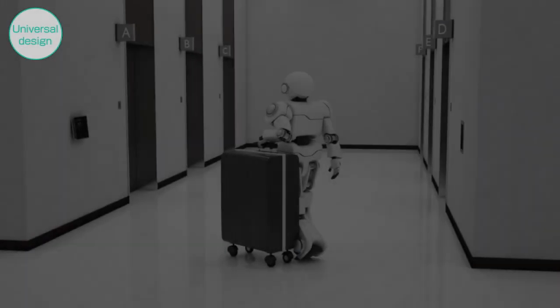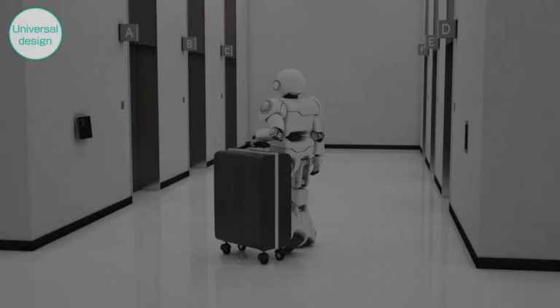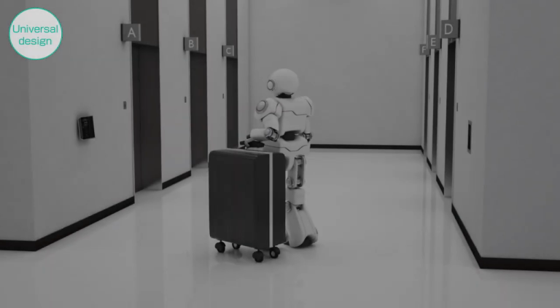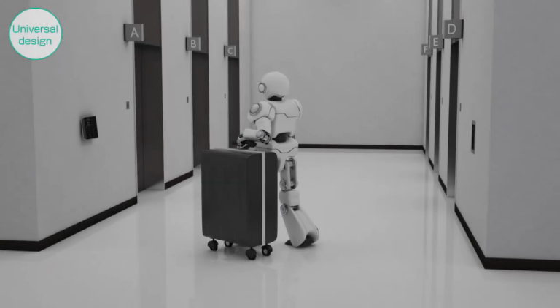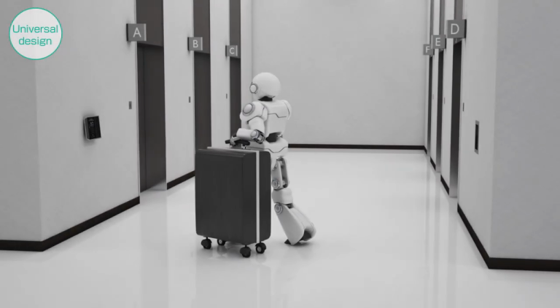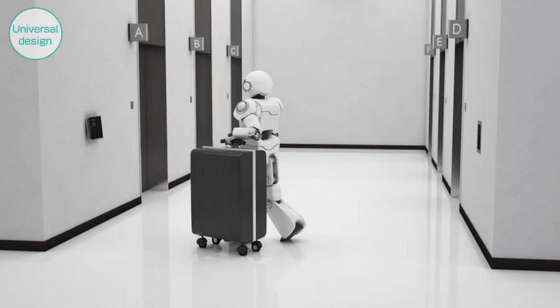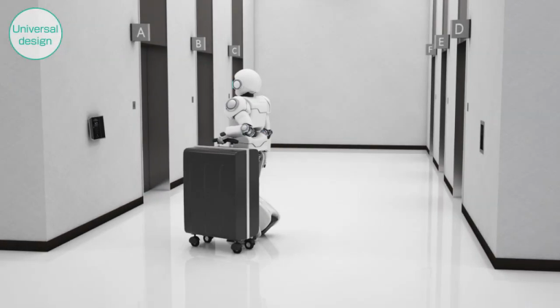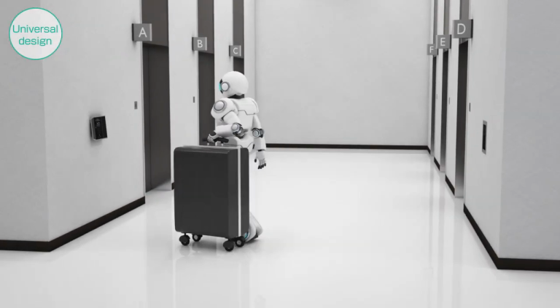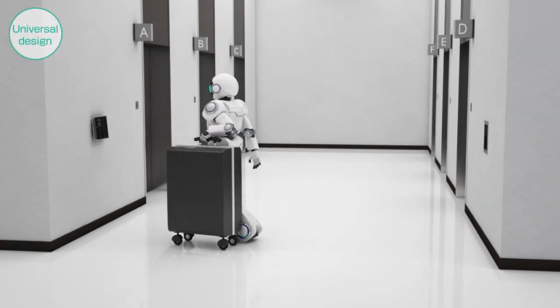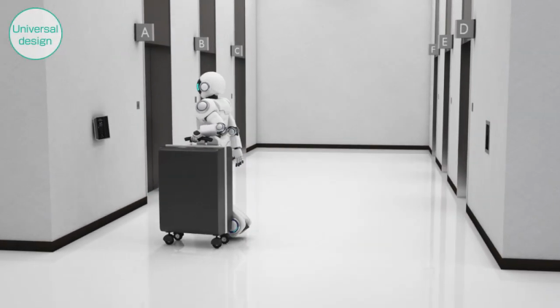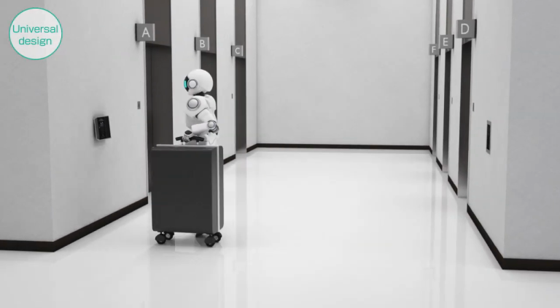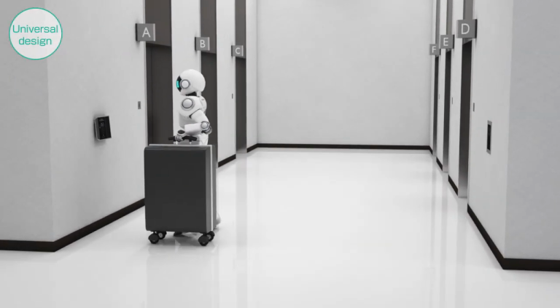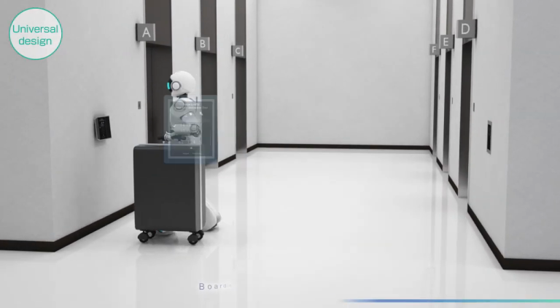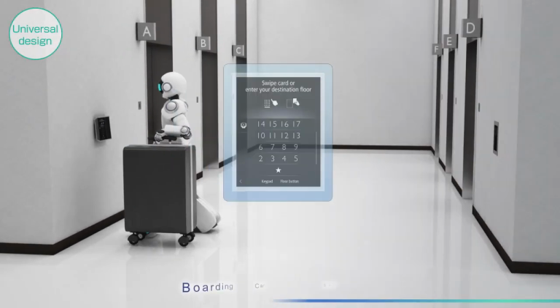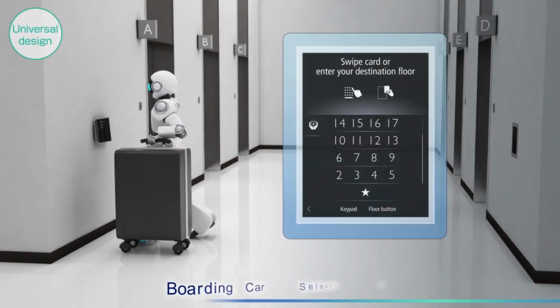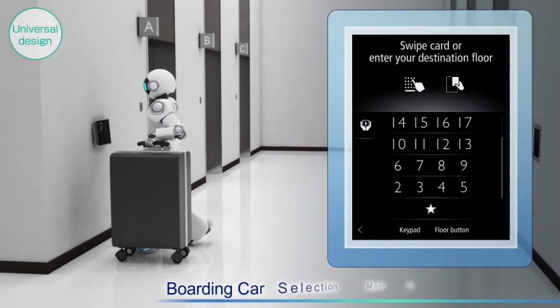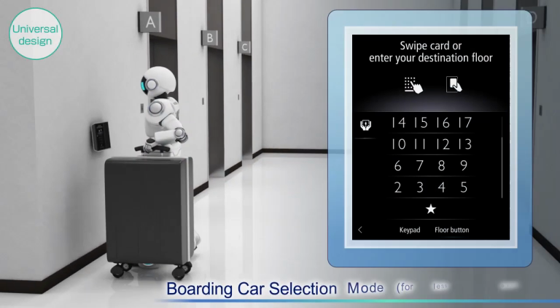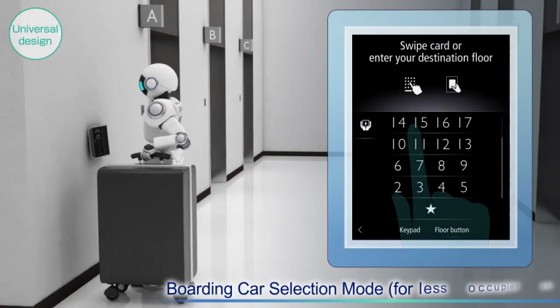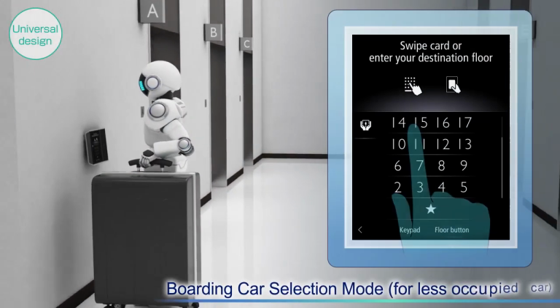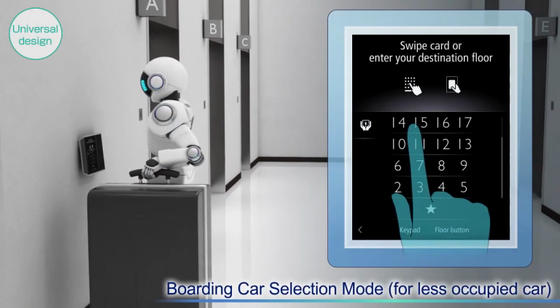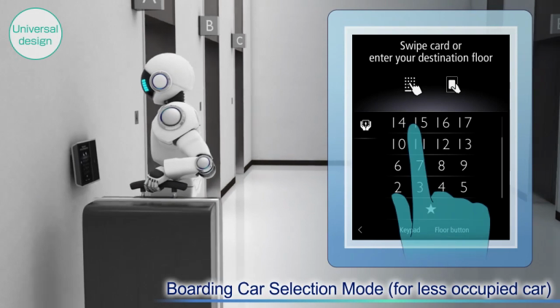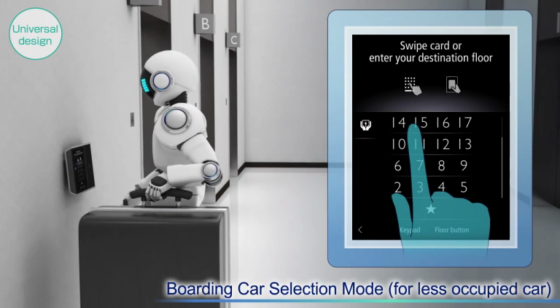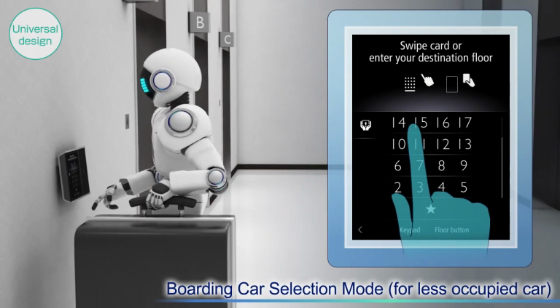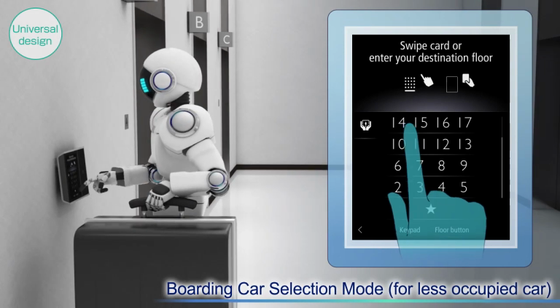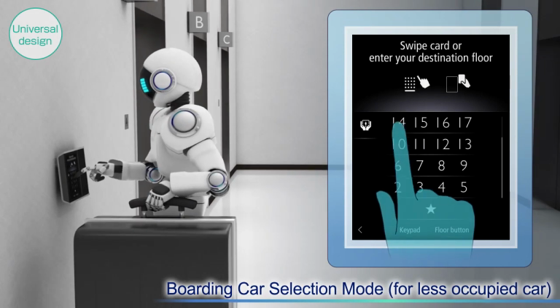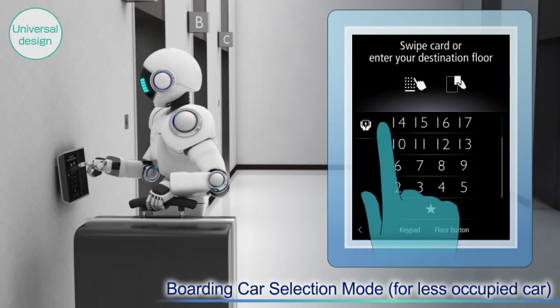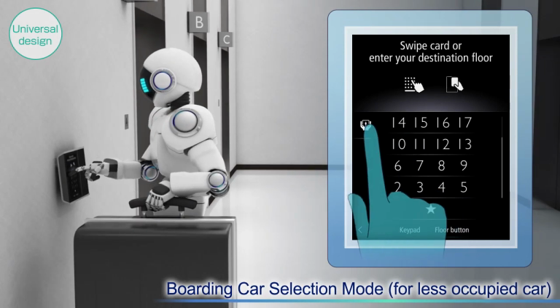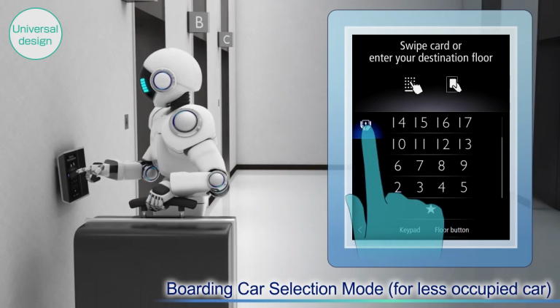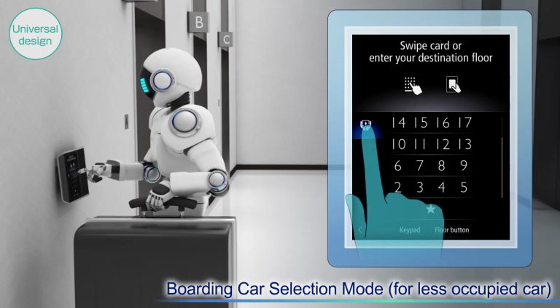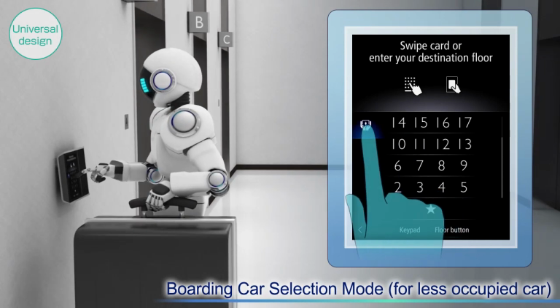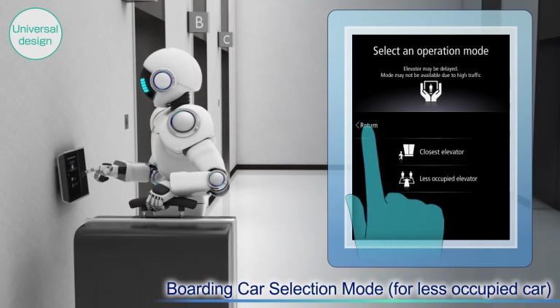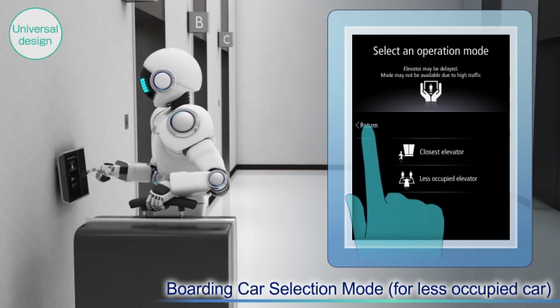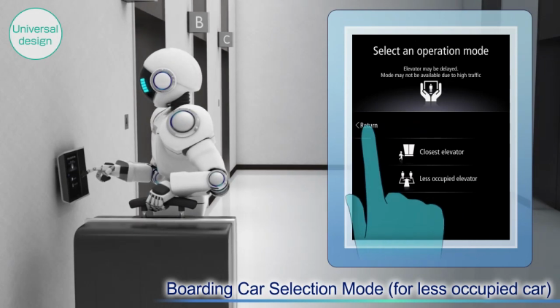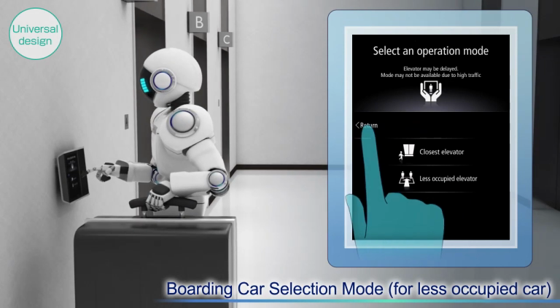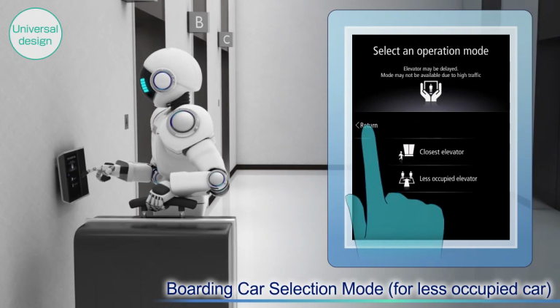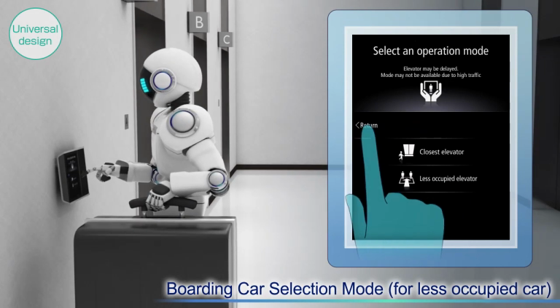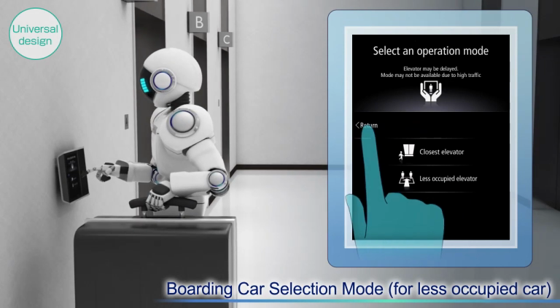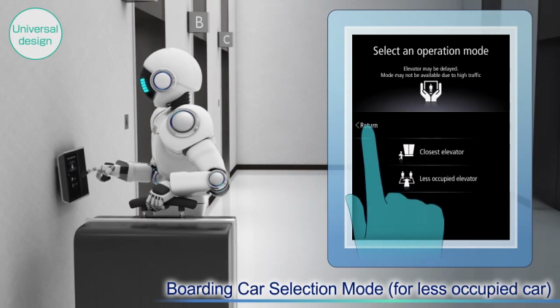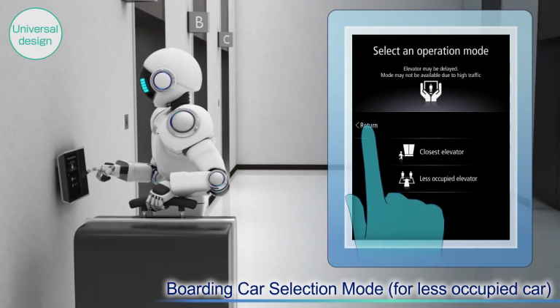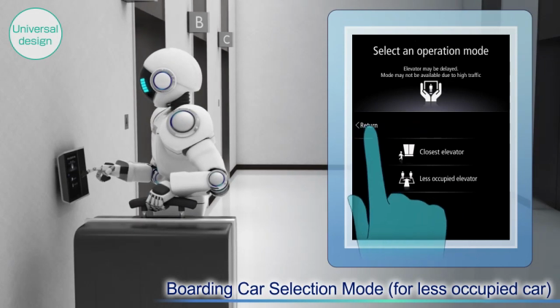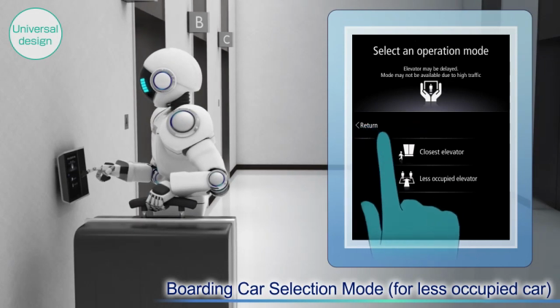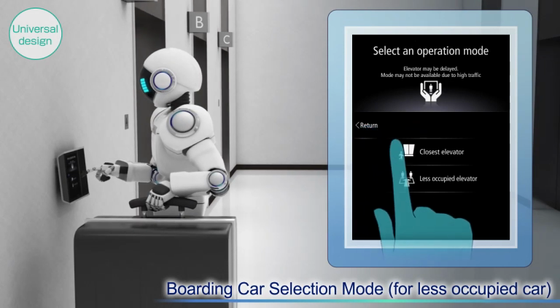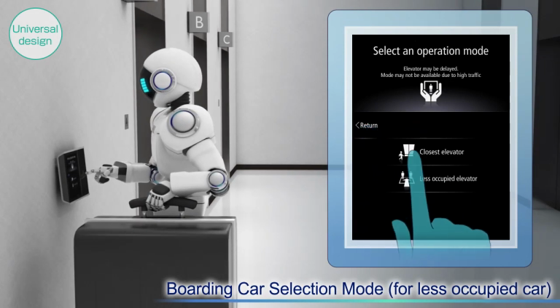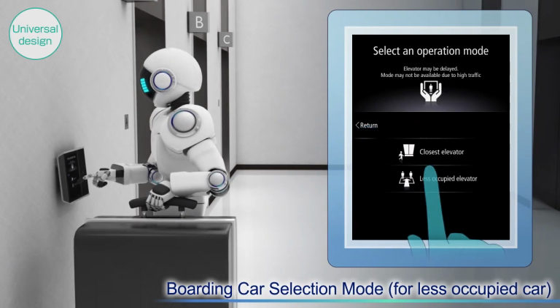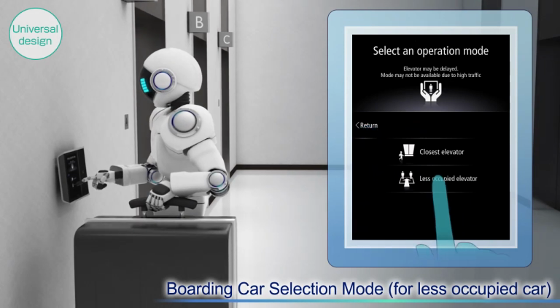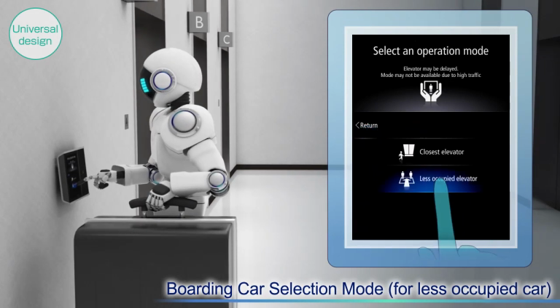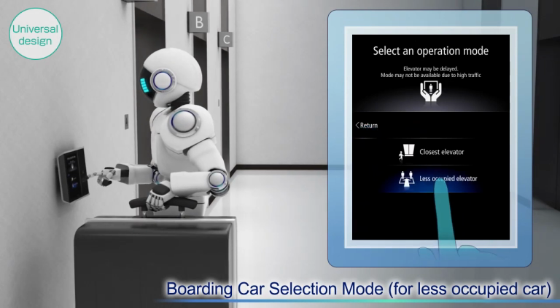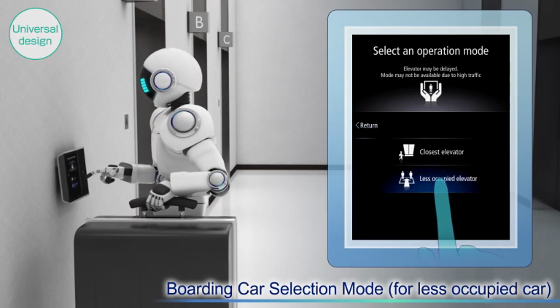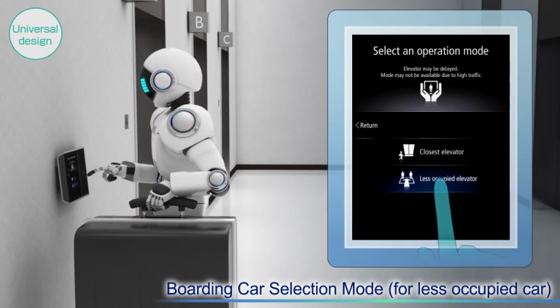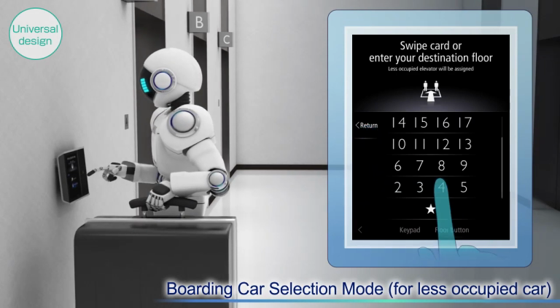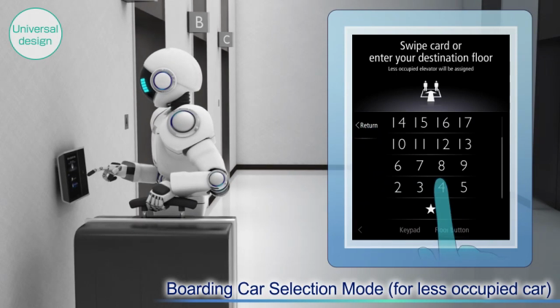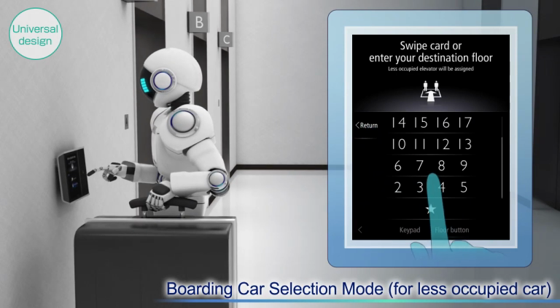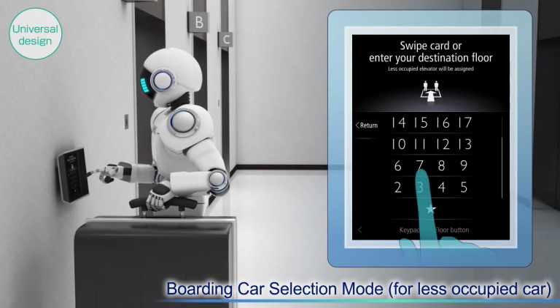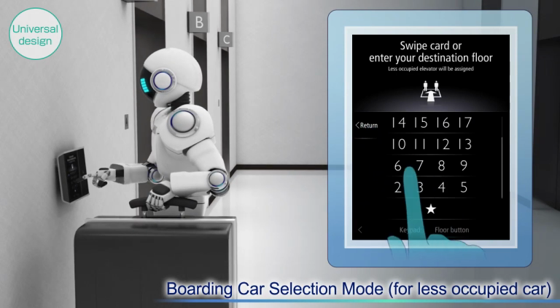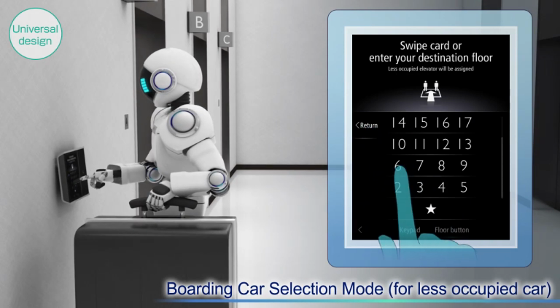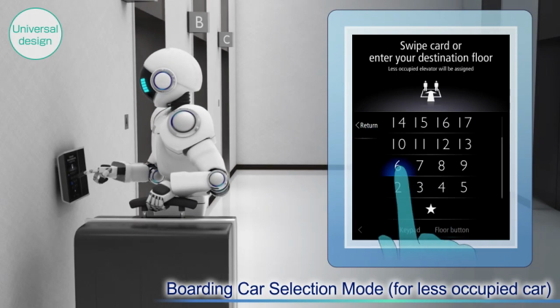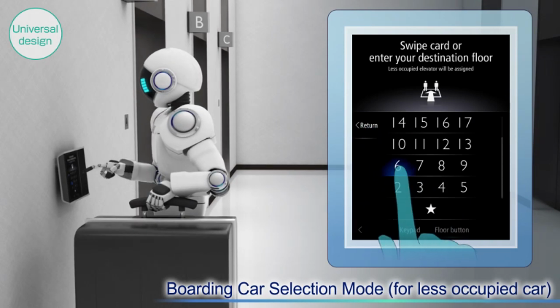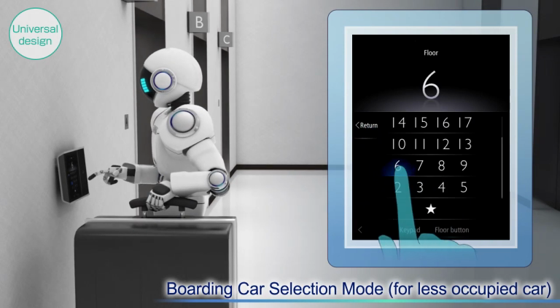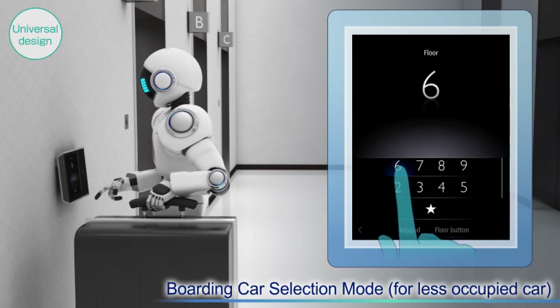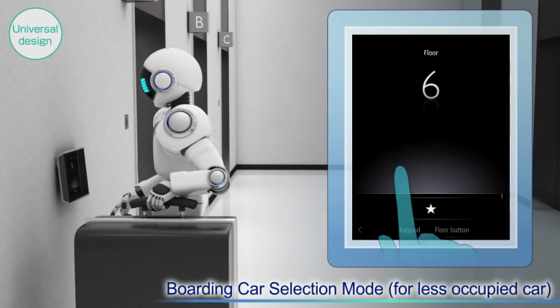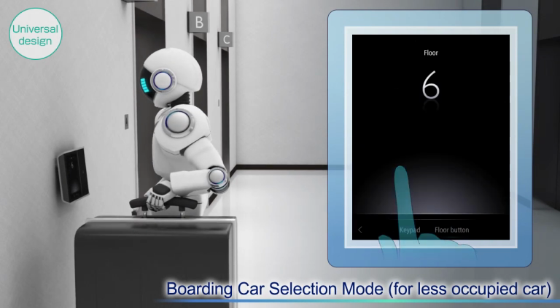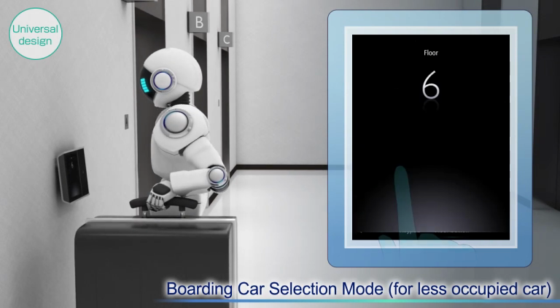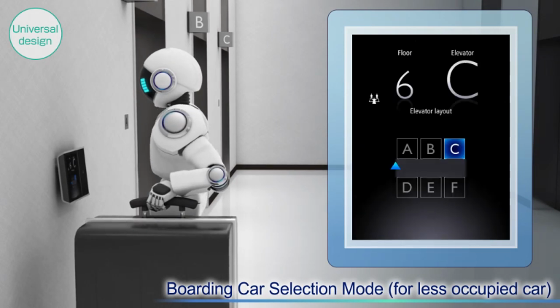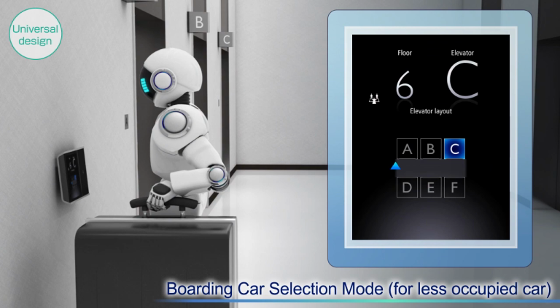Users who are carrying a large amount of luggage or who are disabled and need extra space can request for a car that is comparatively less crowded.